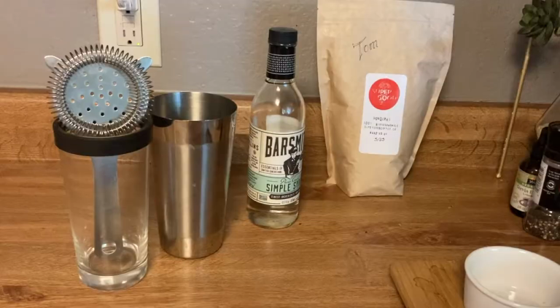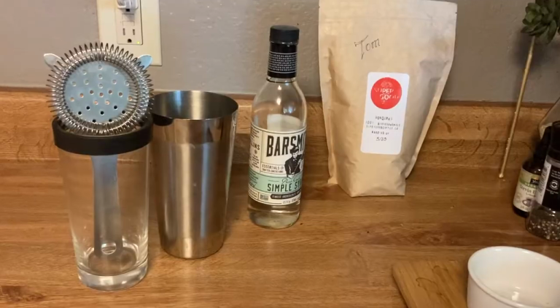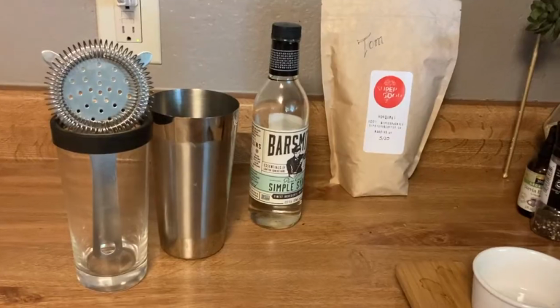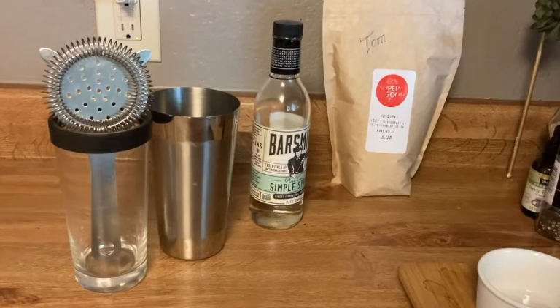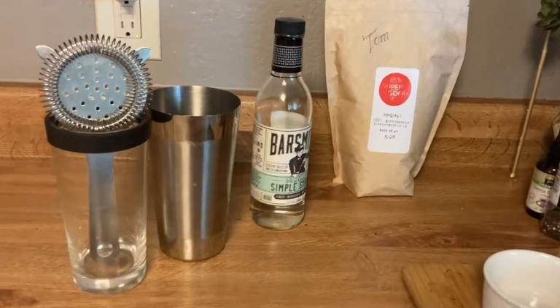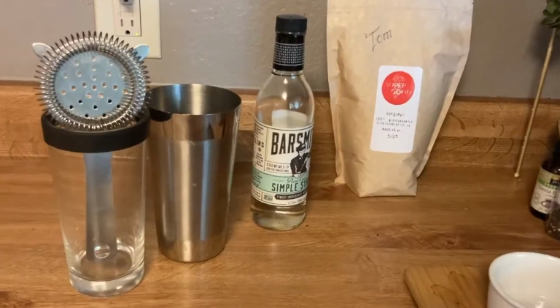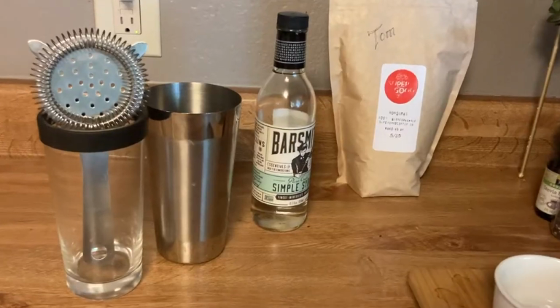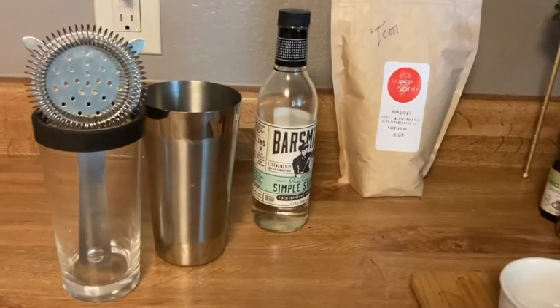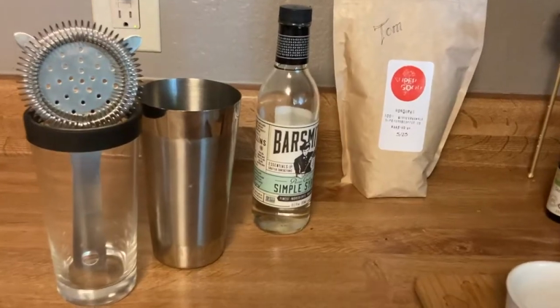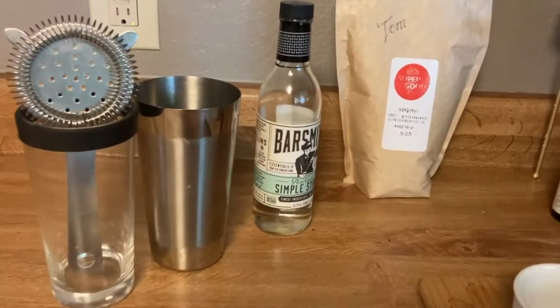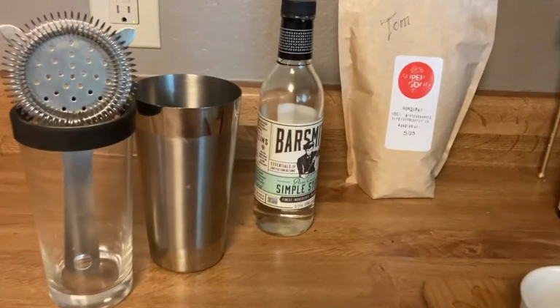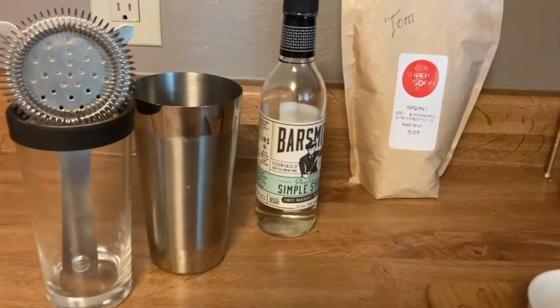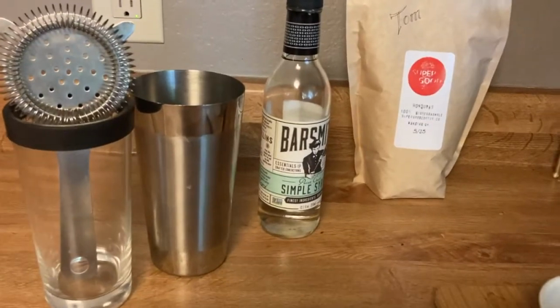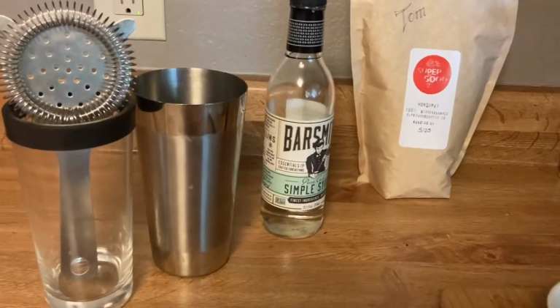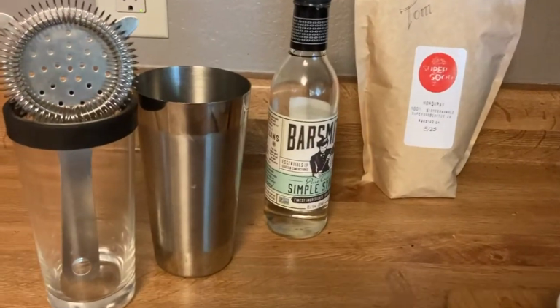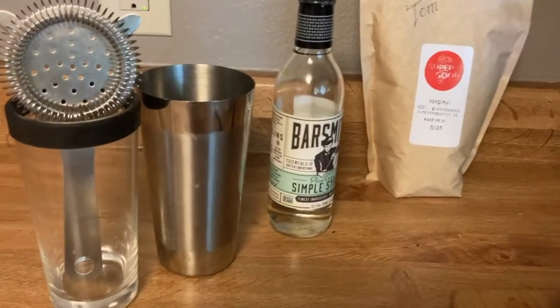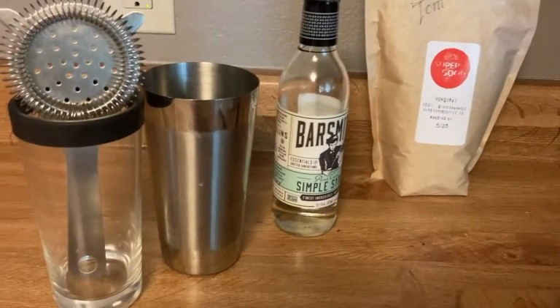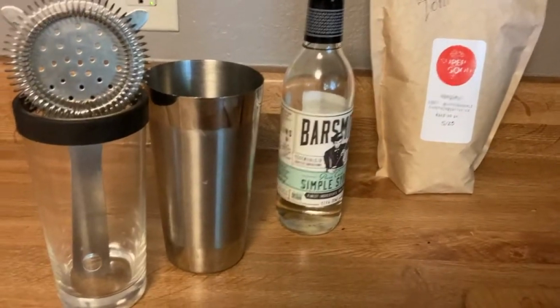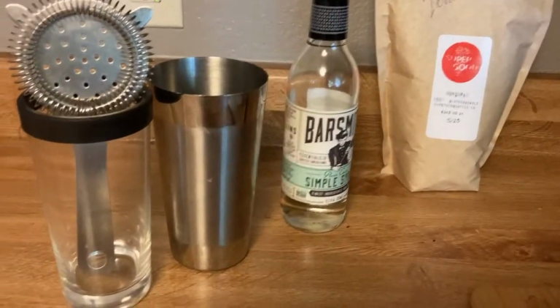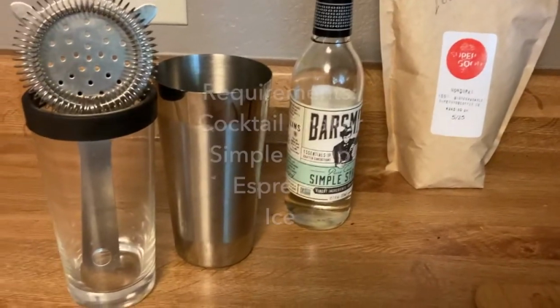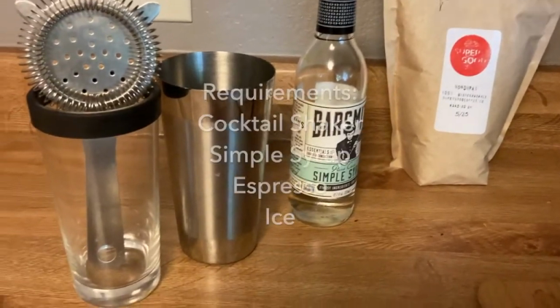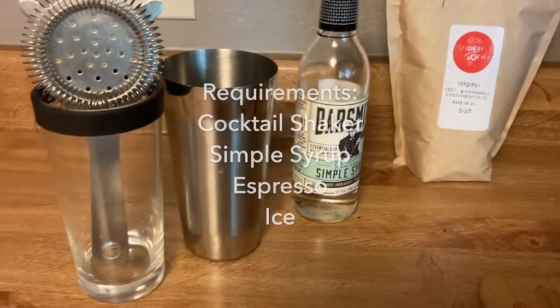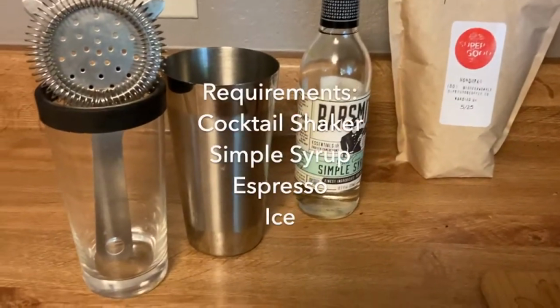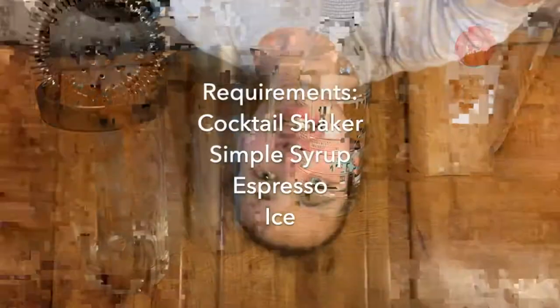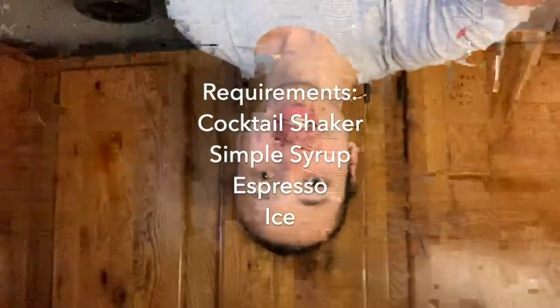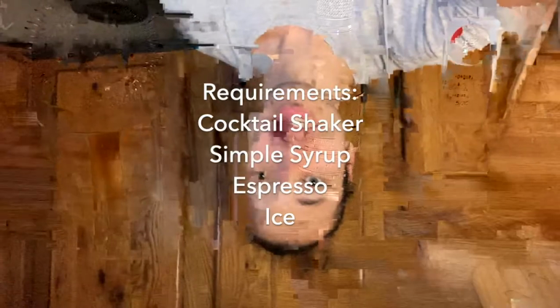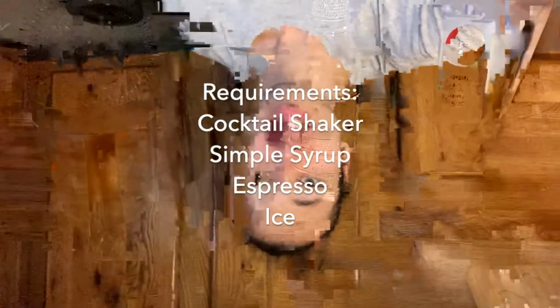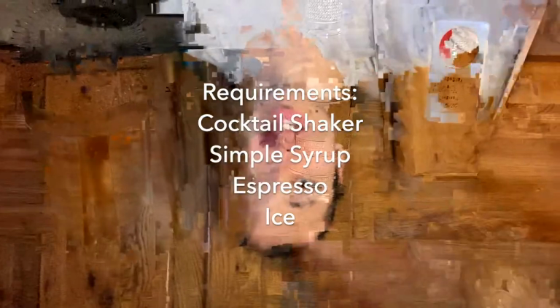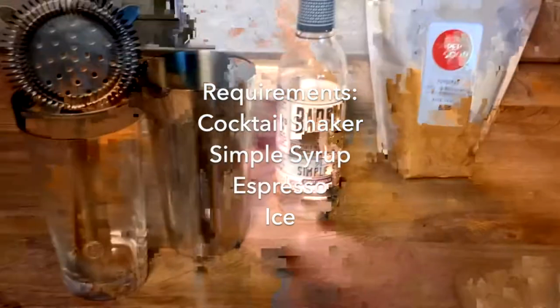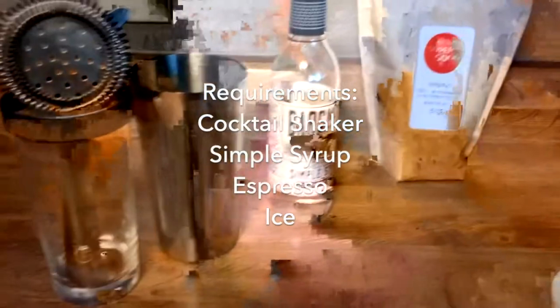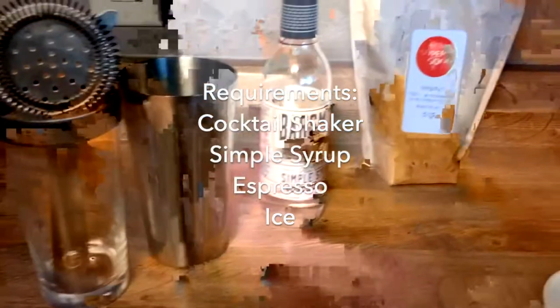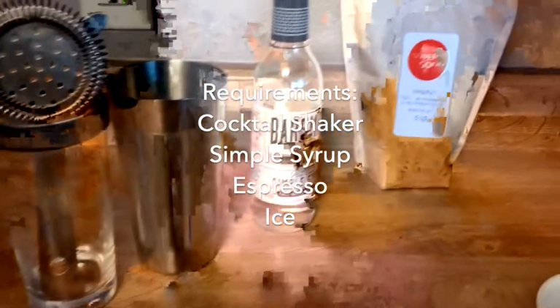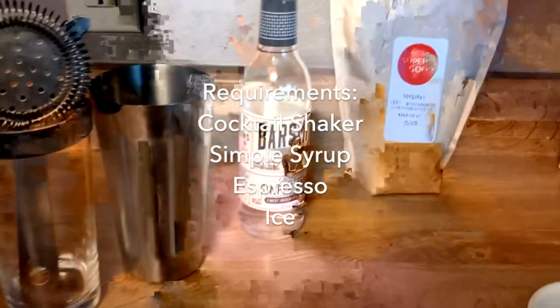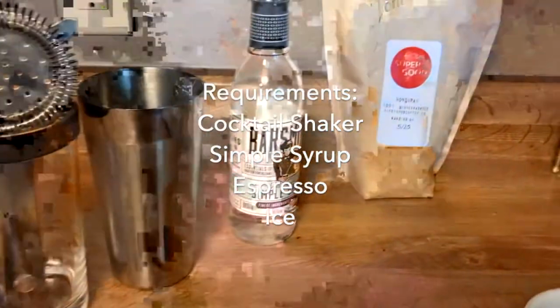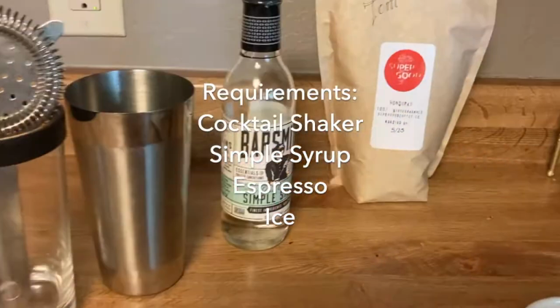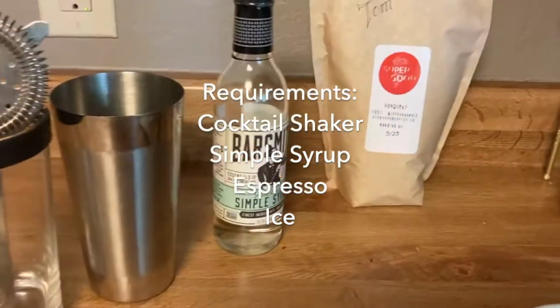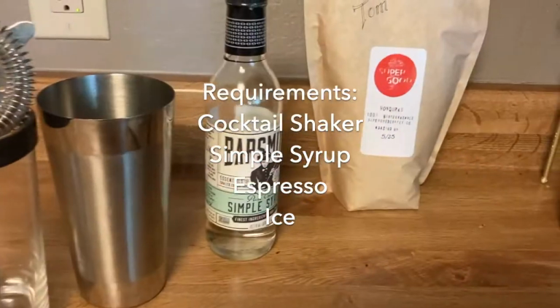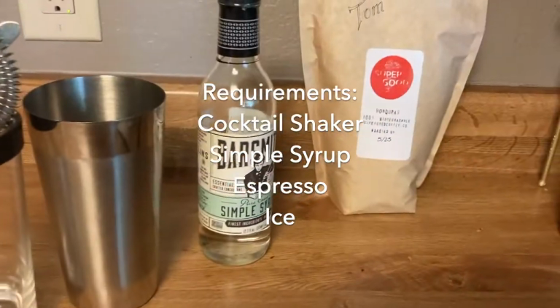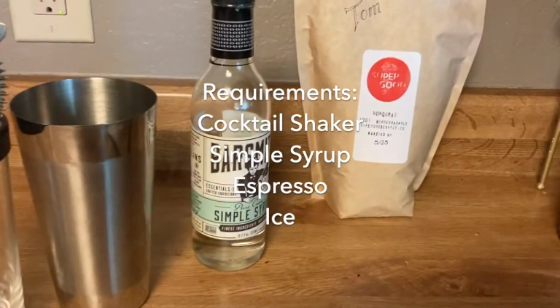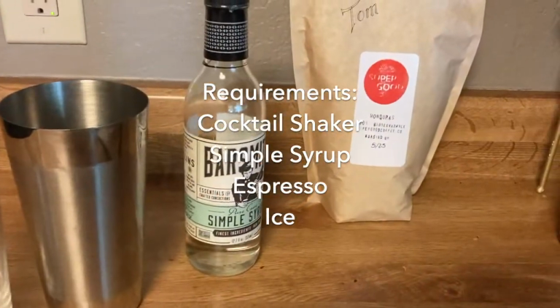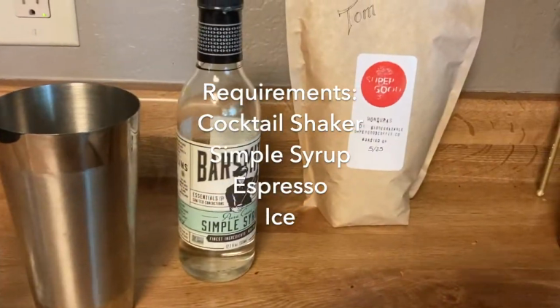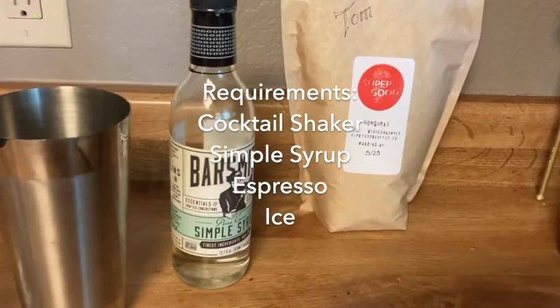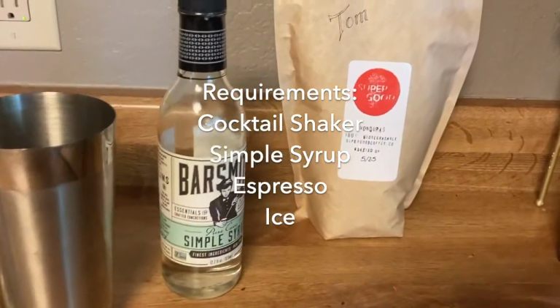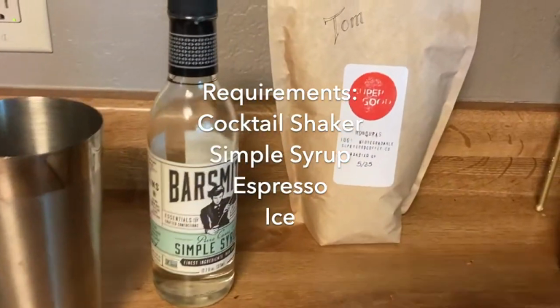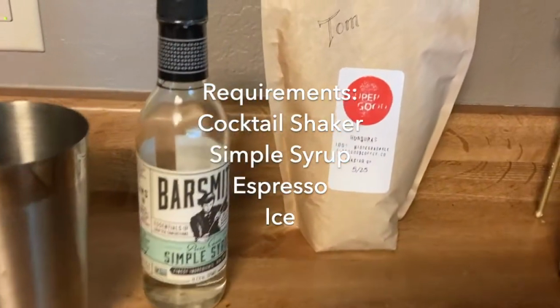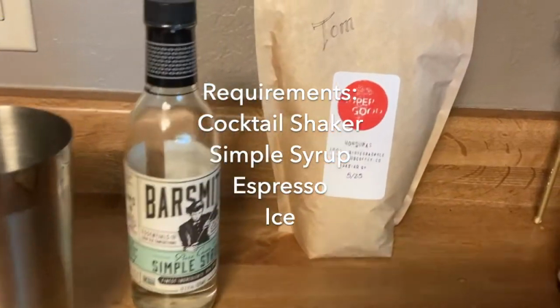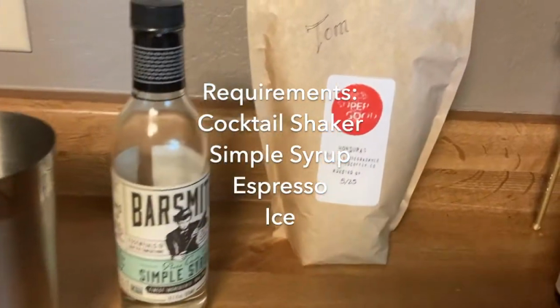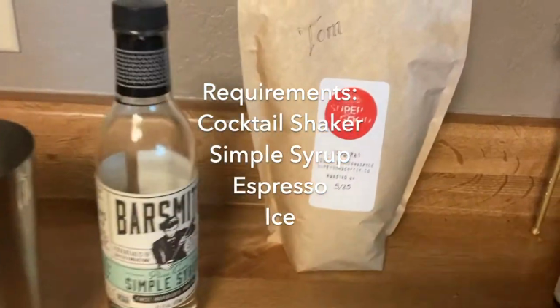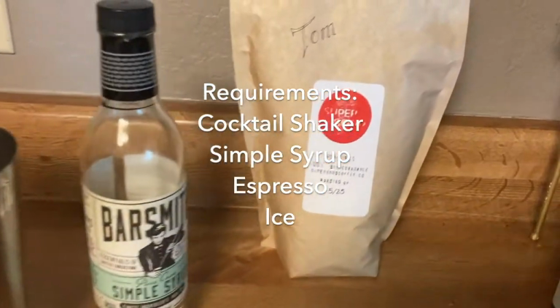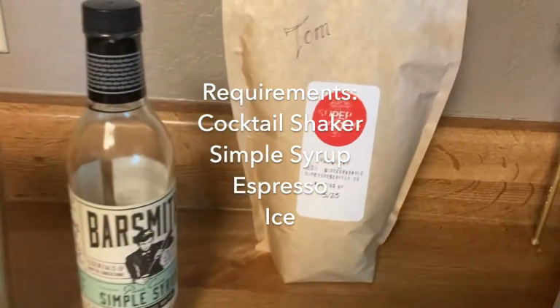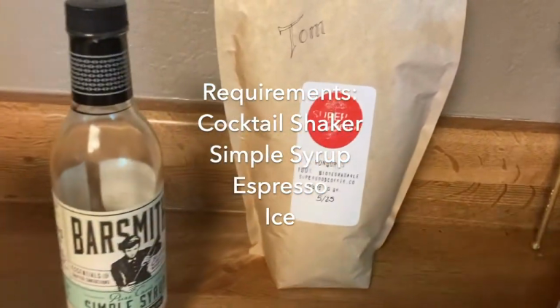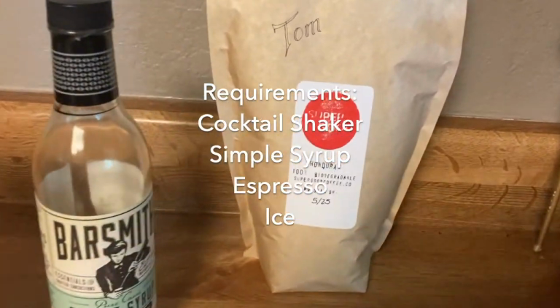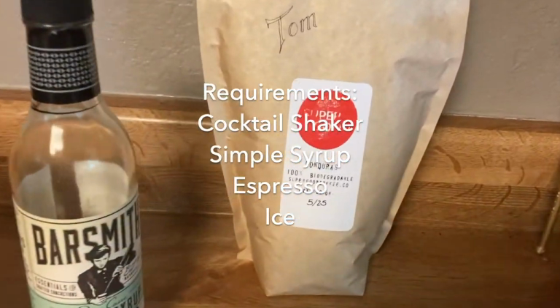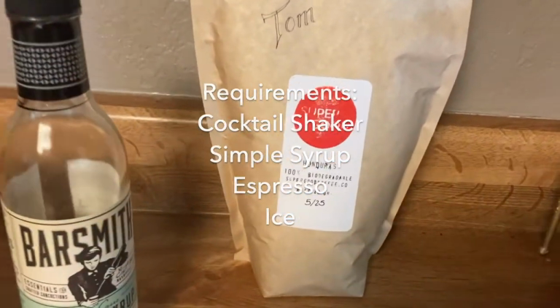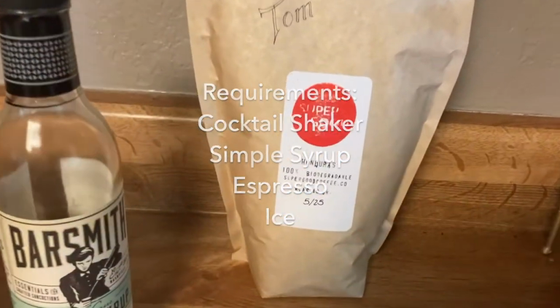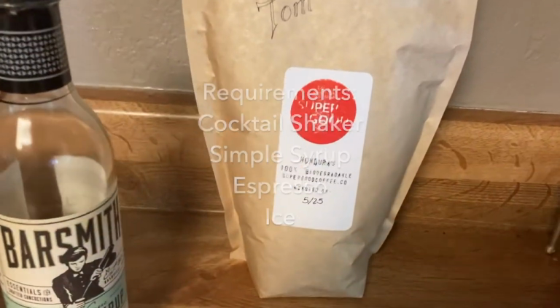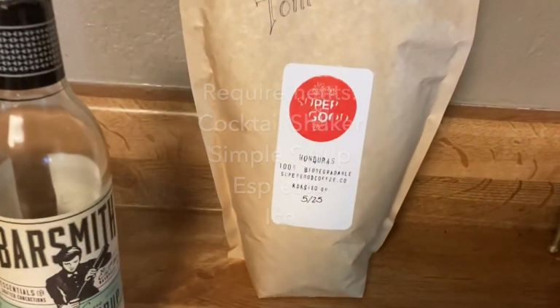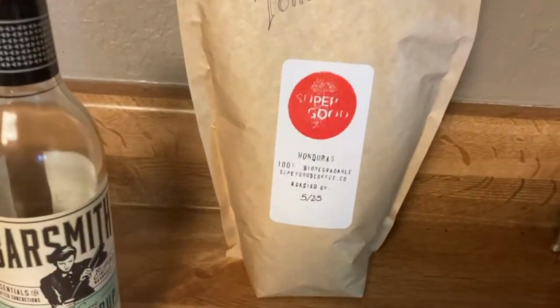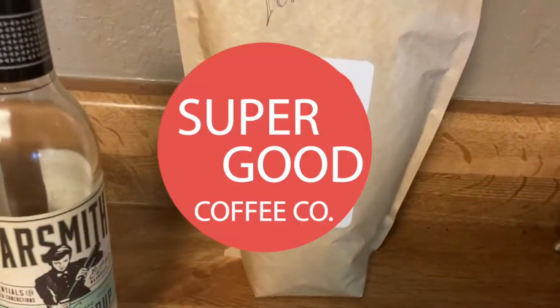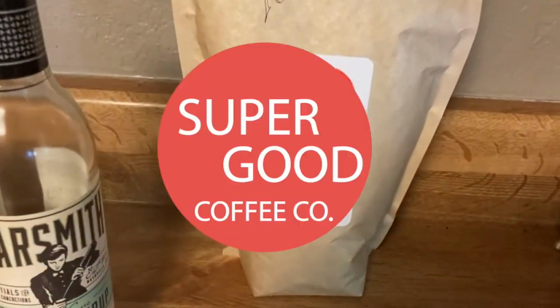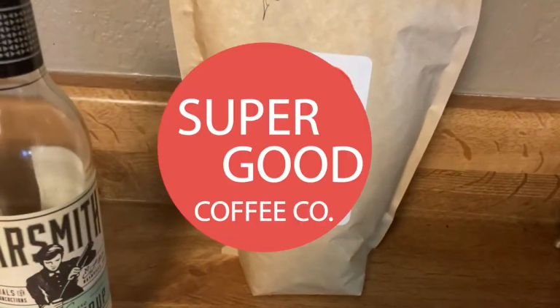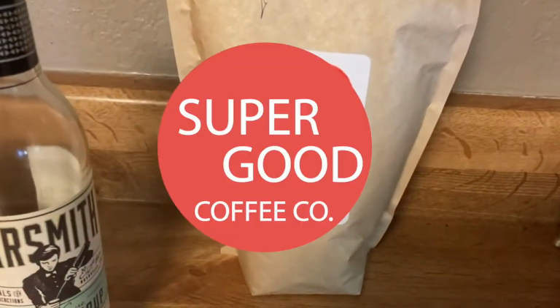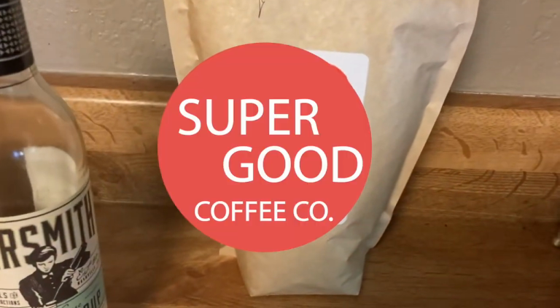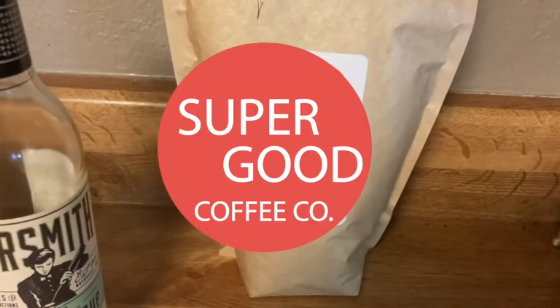All right, first few things that you need: you need a cocktail shaker, a little bit of simple syrup, and of course some super great coffee.